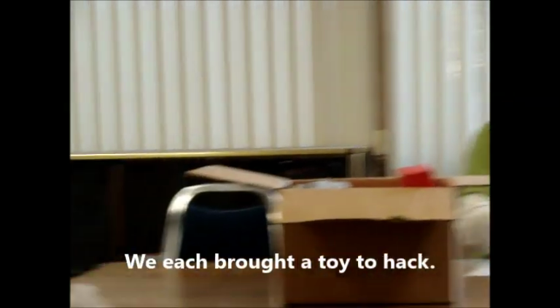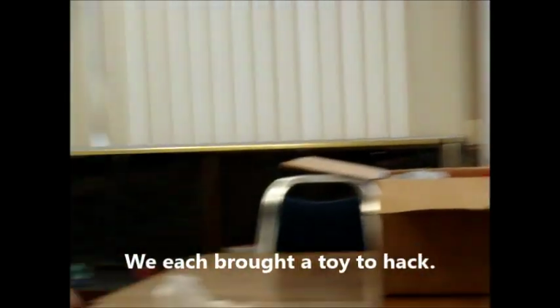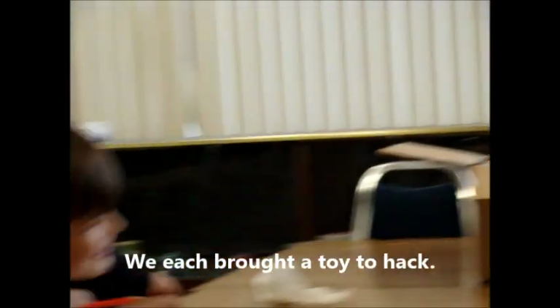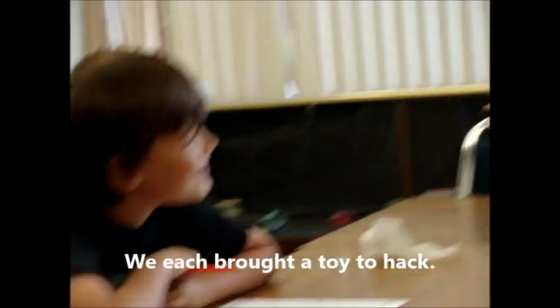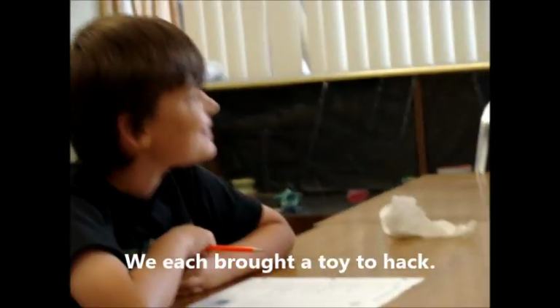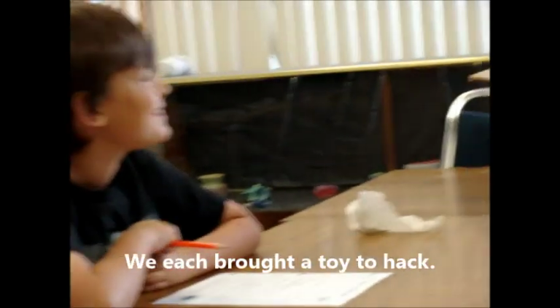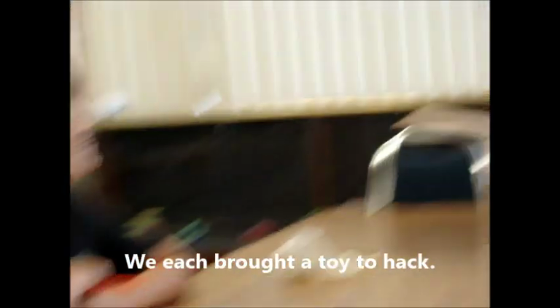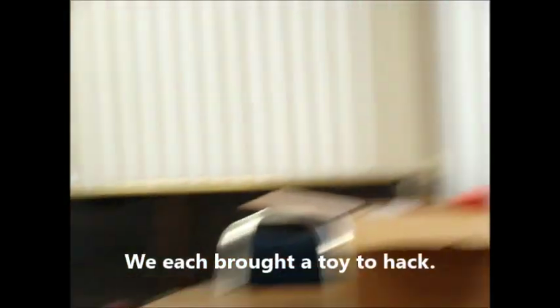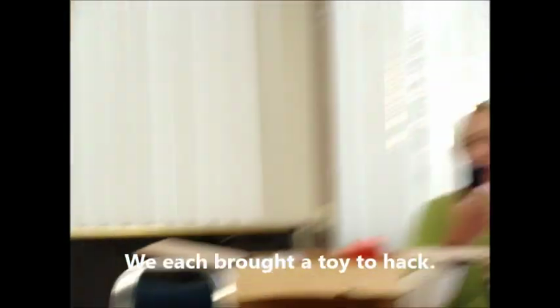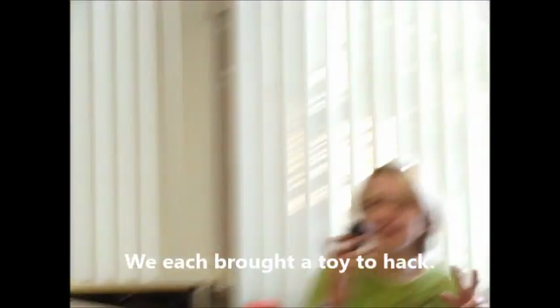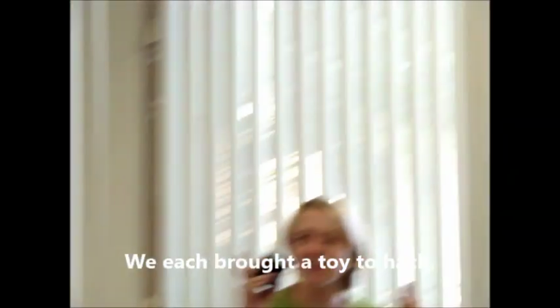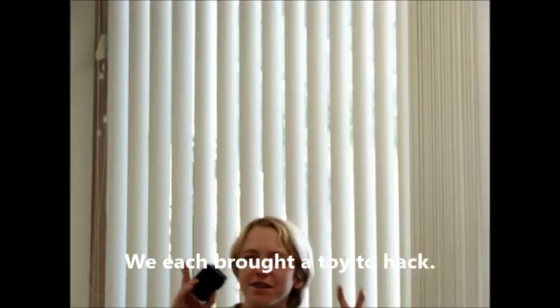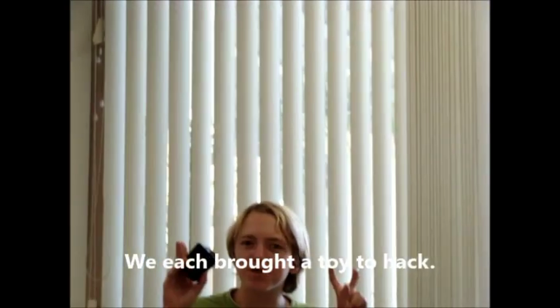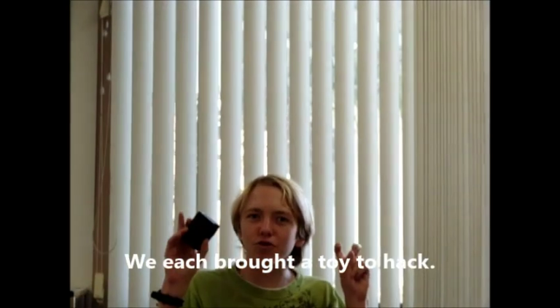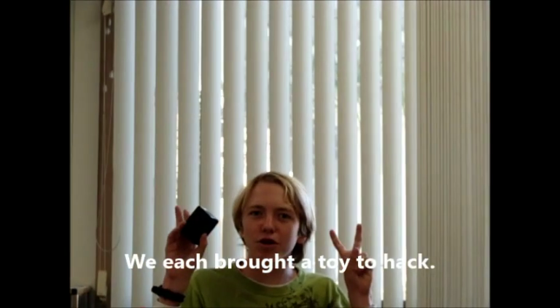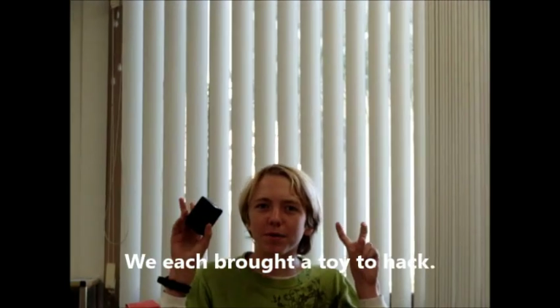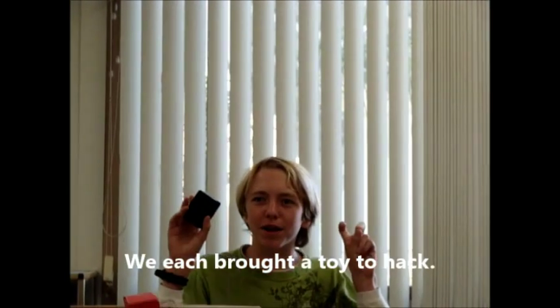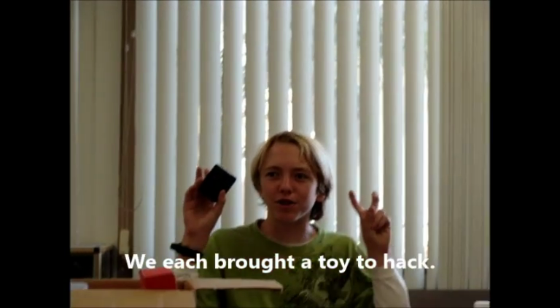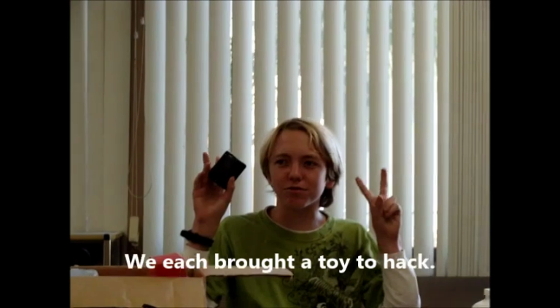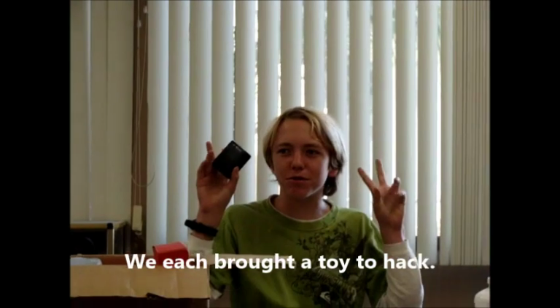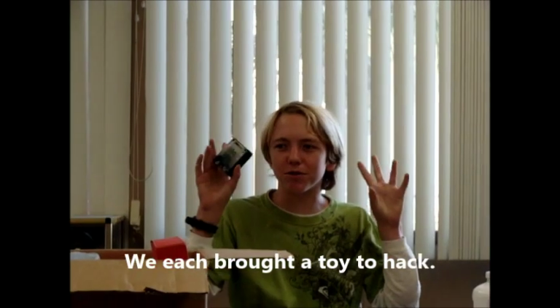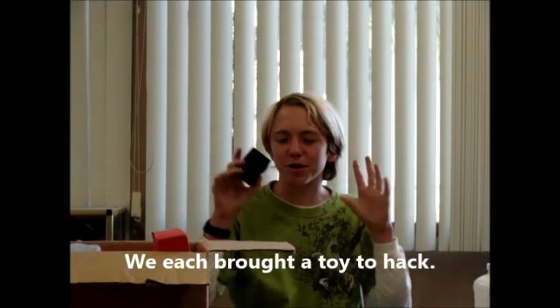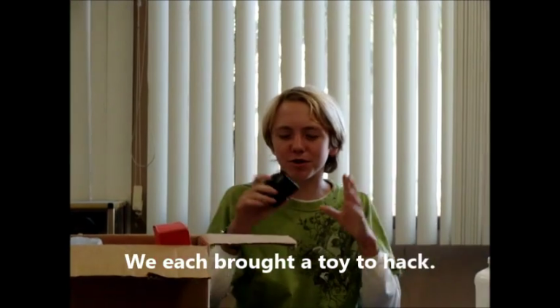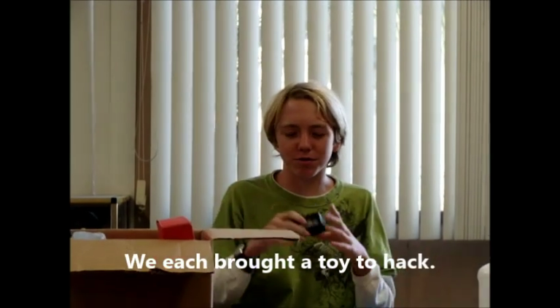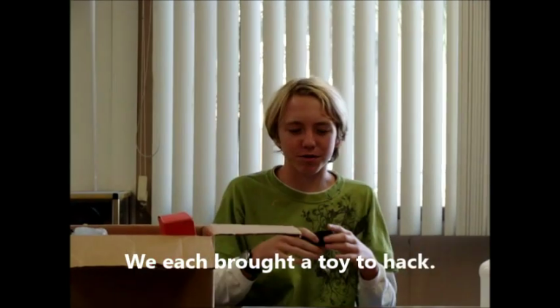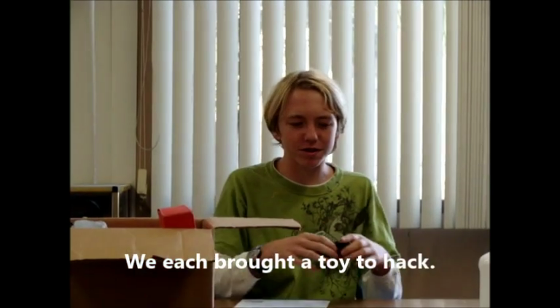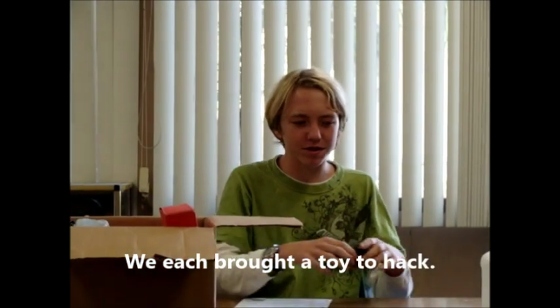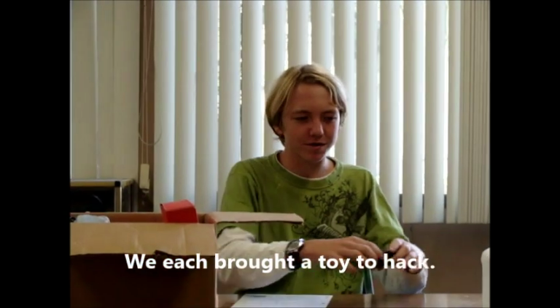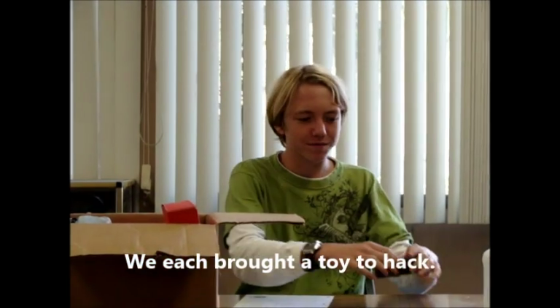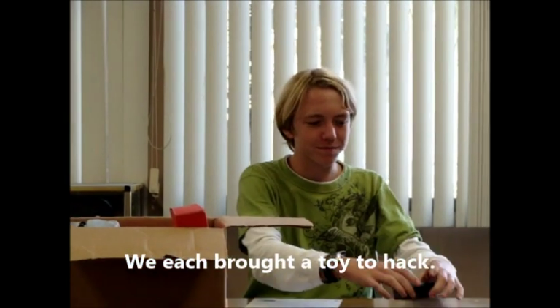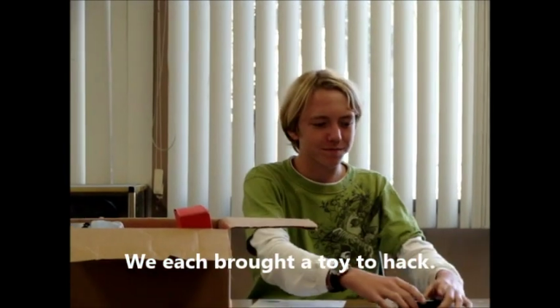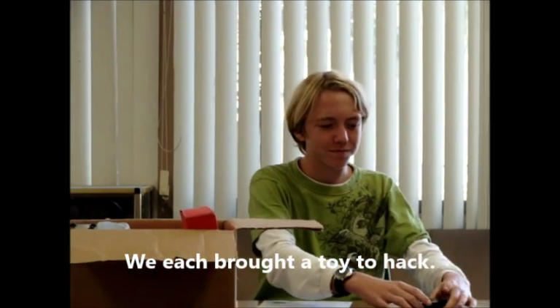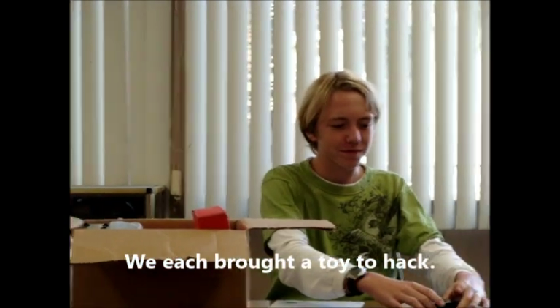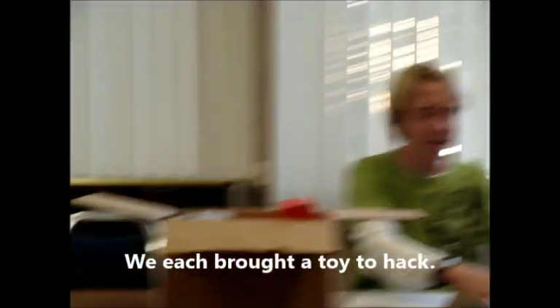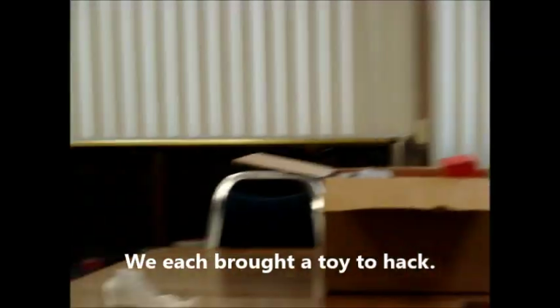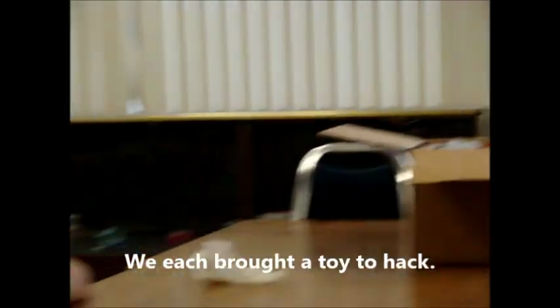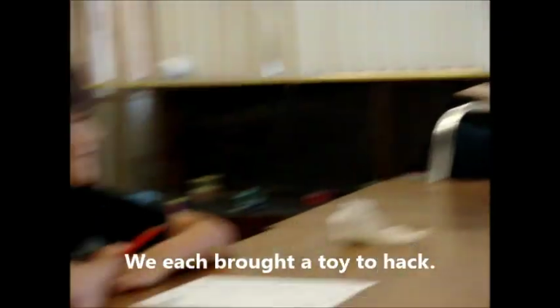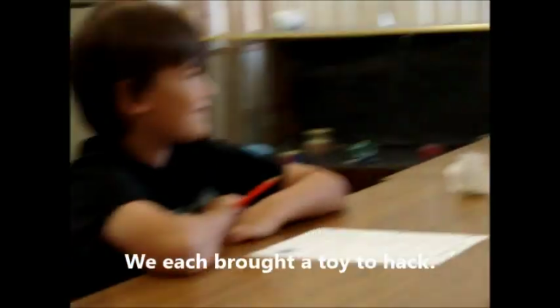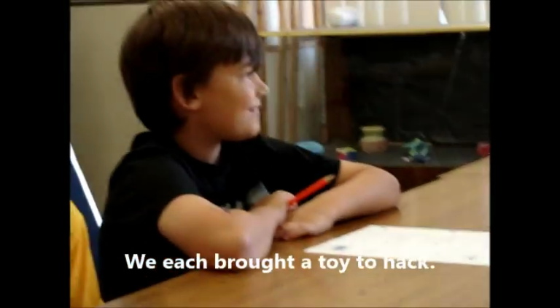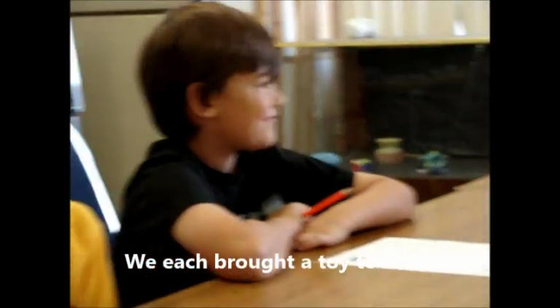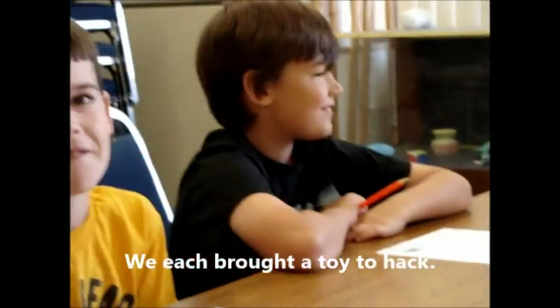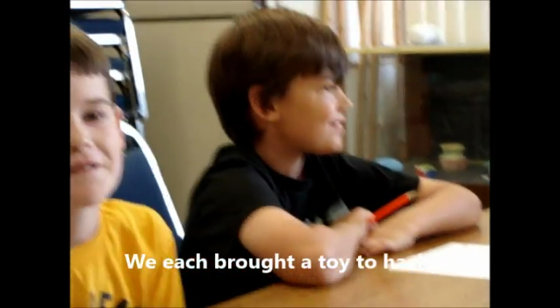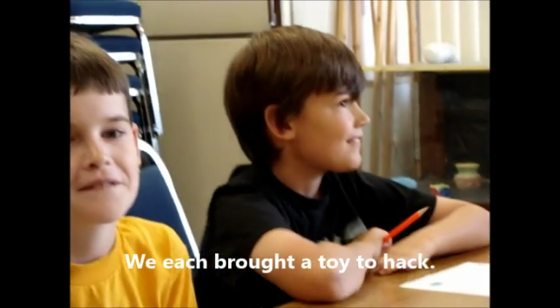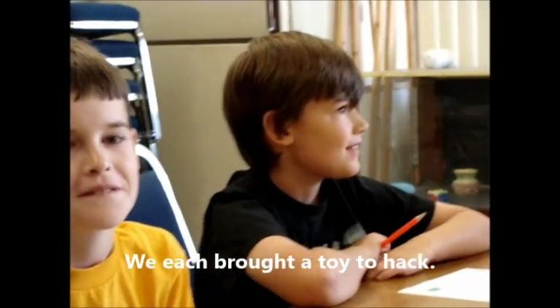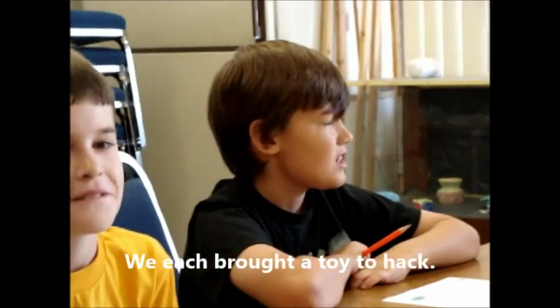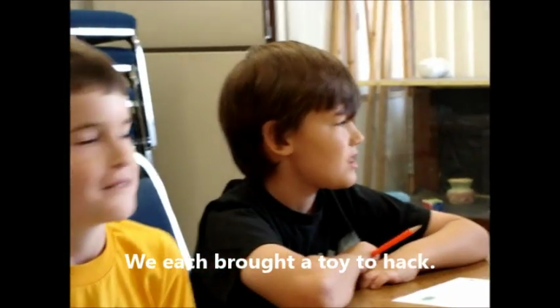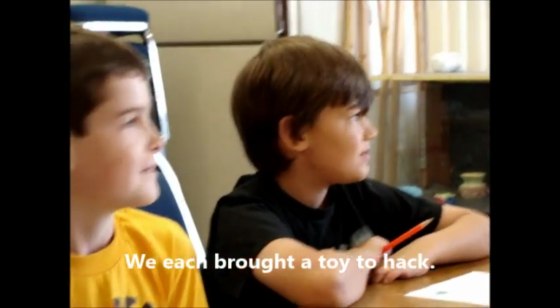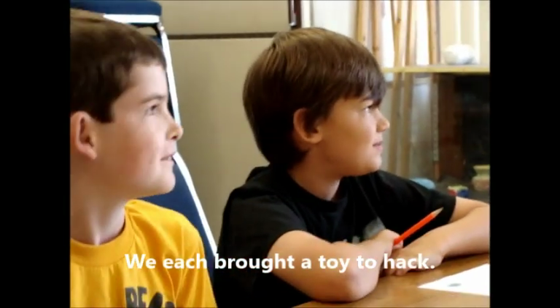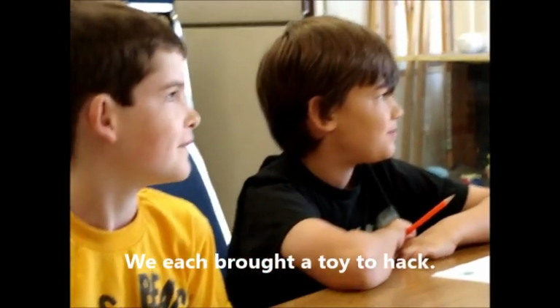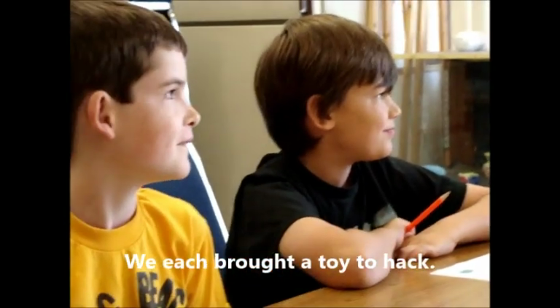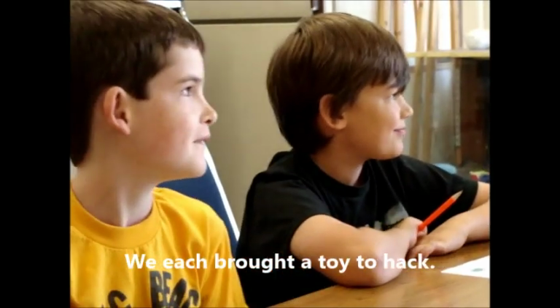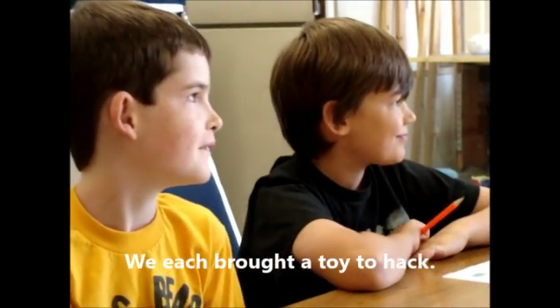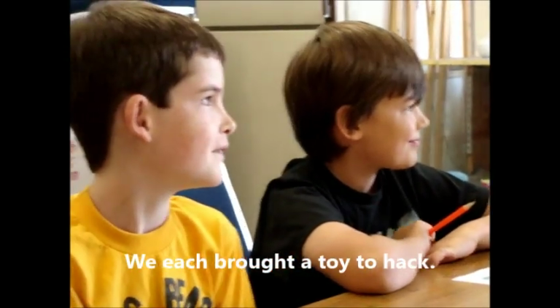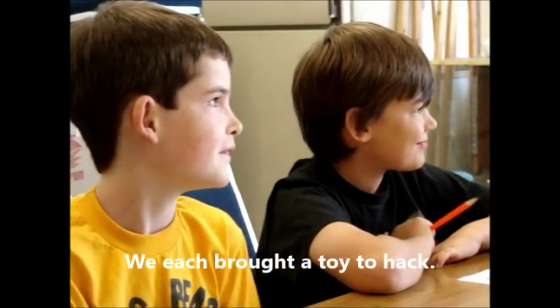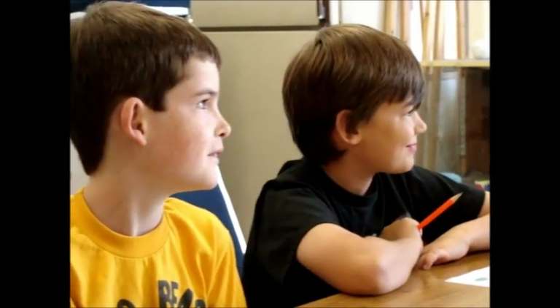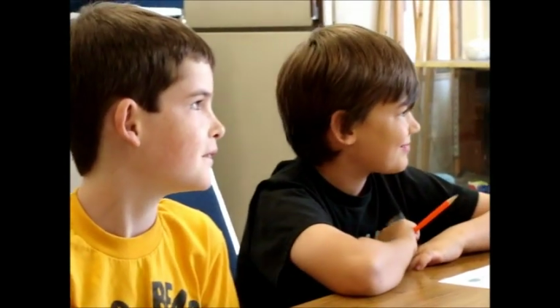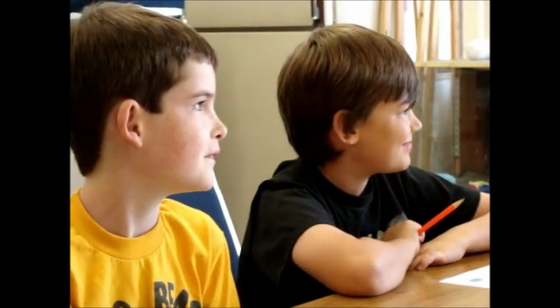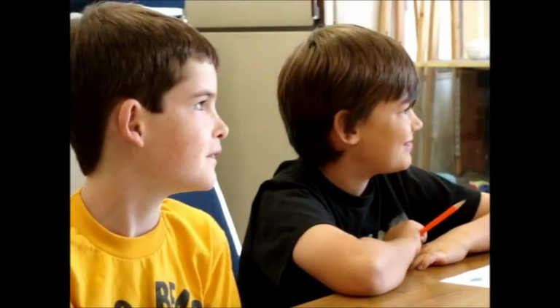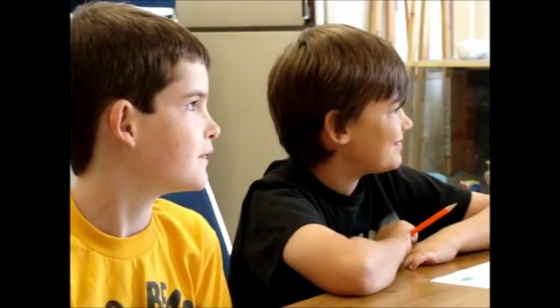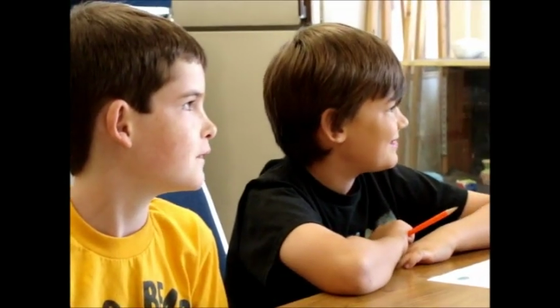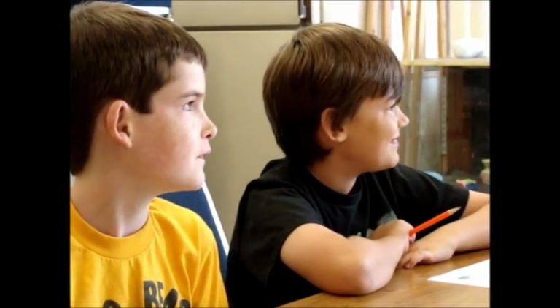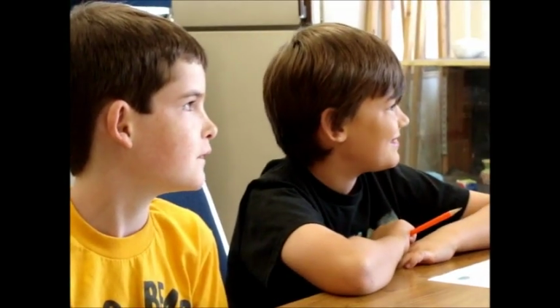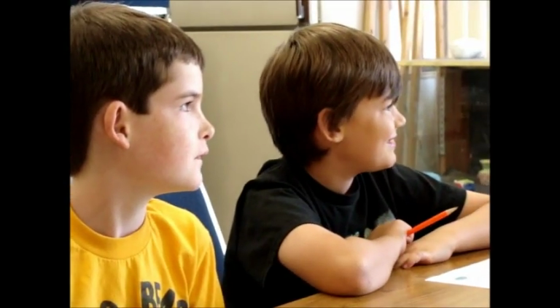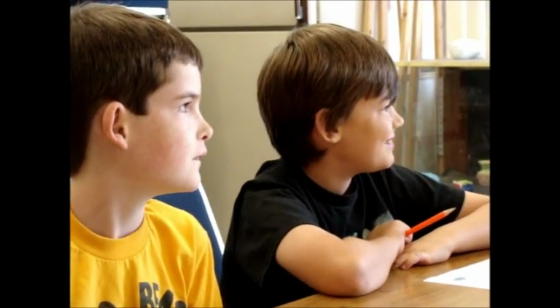It's a haunted doorbell. It's like a screech. It has three different sounds. I like it because you can press it again and turn it on.